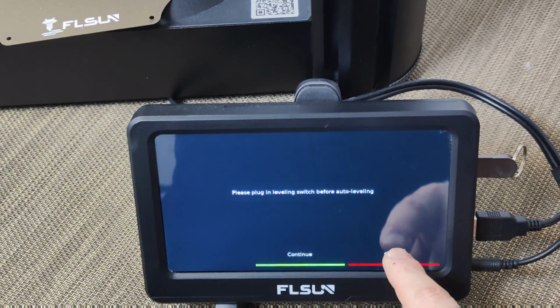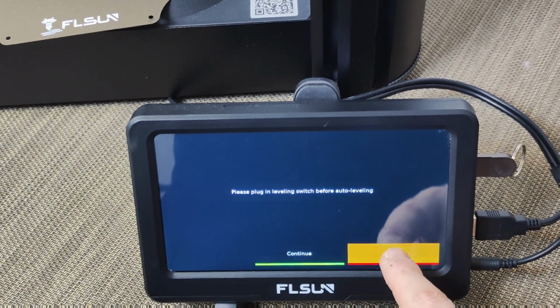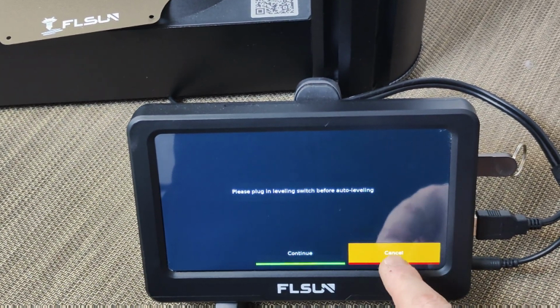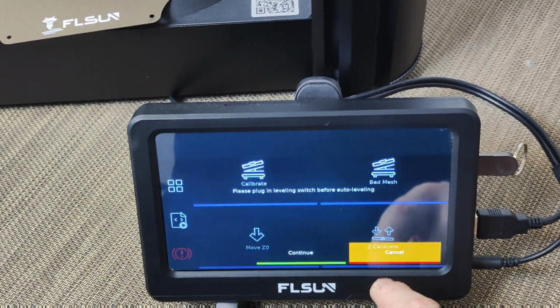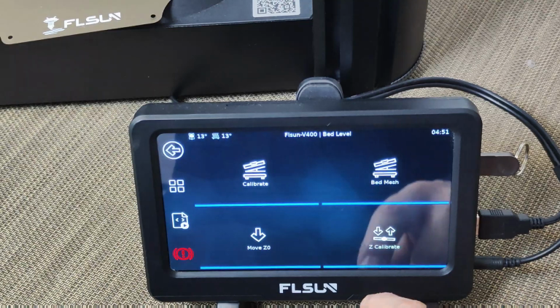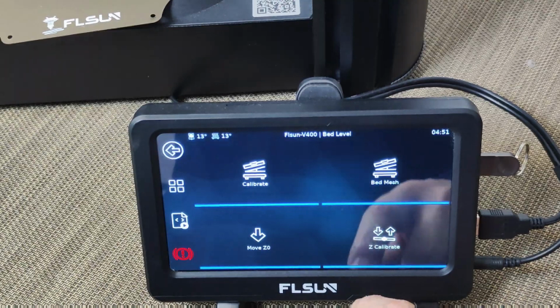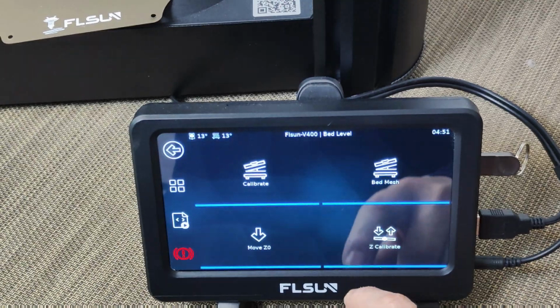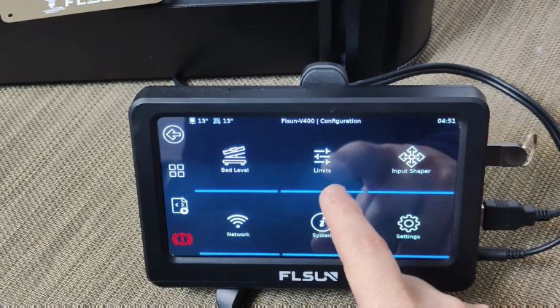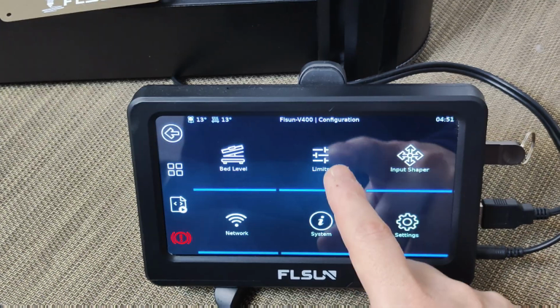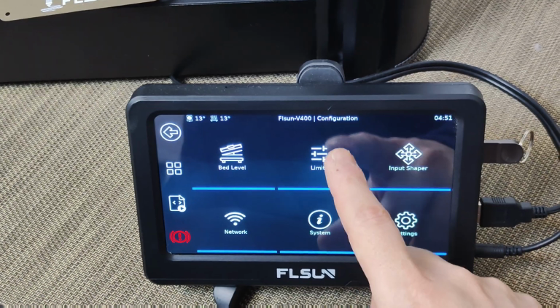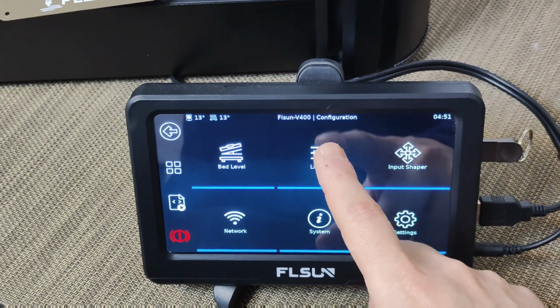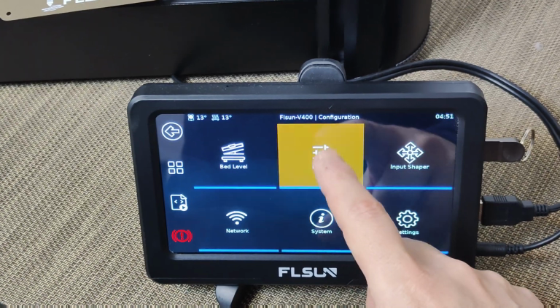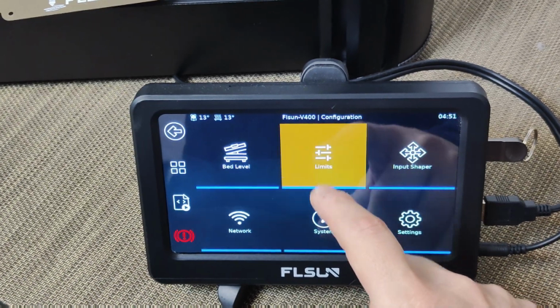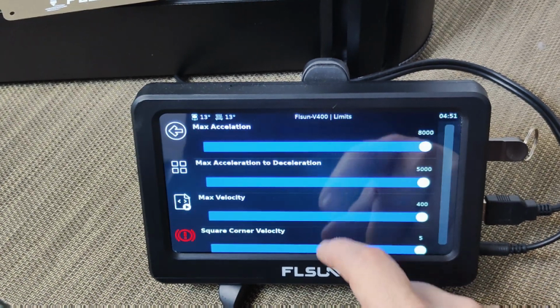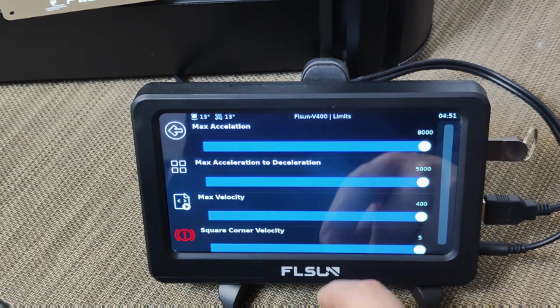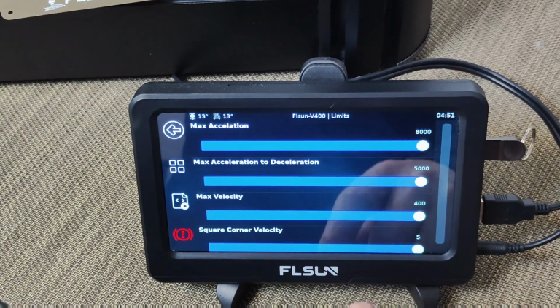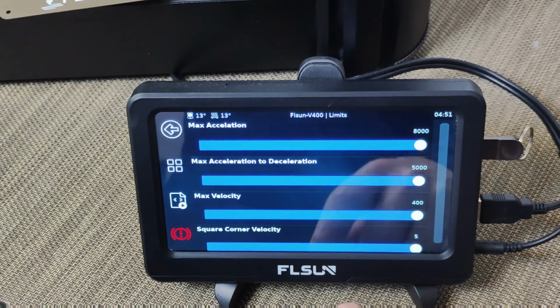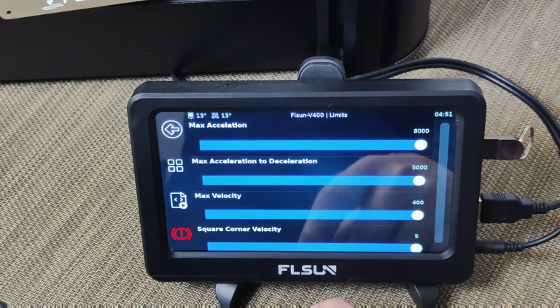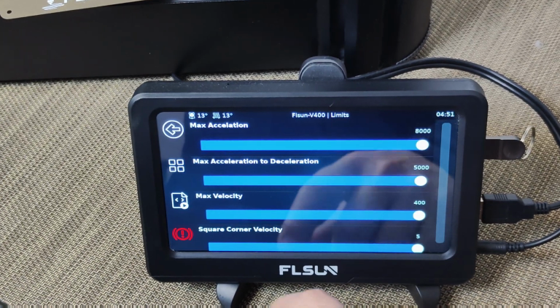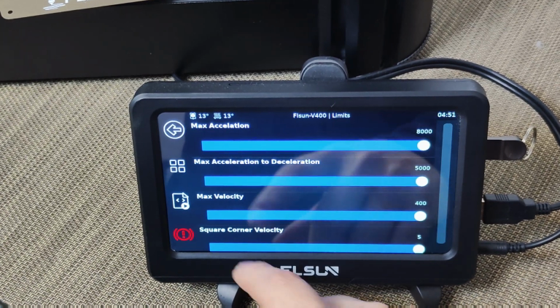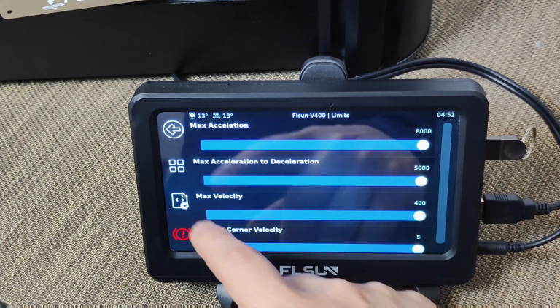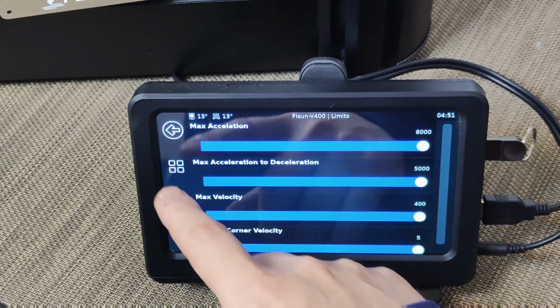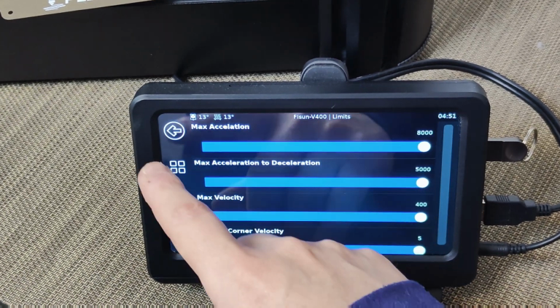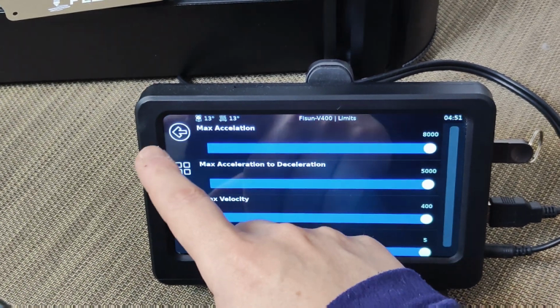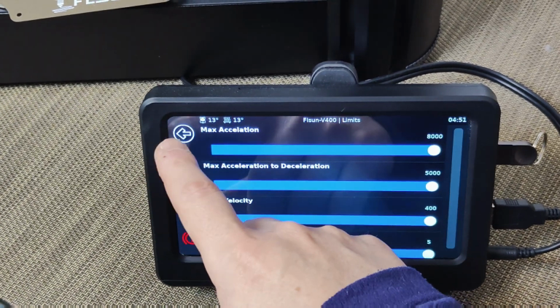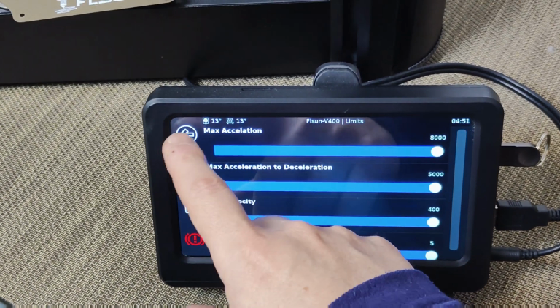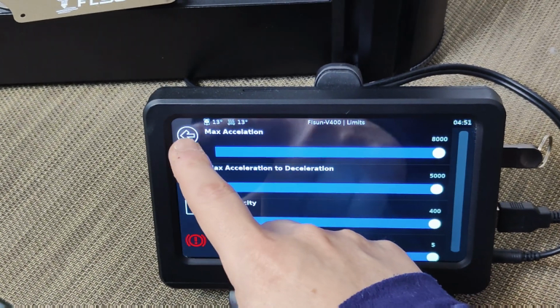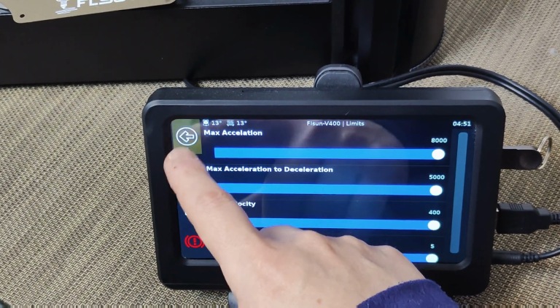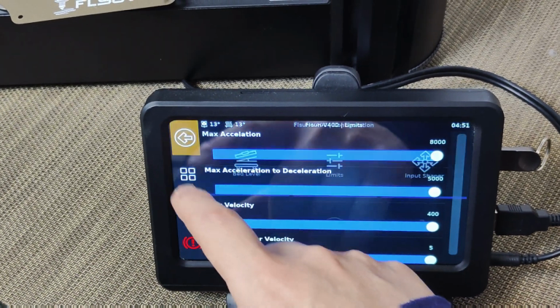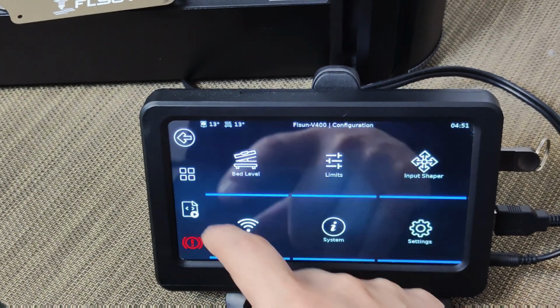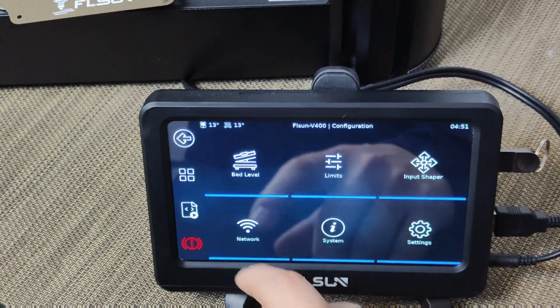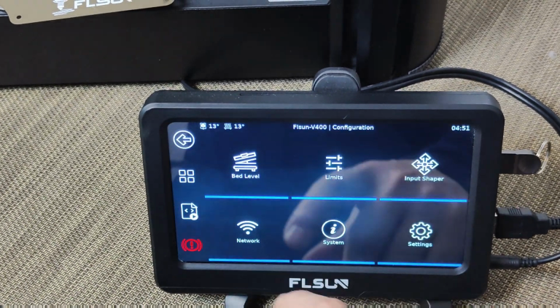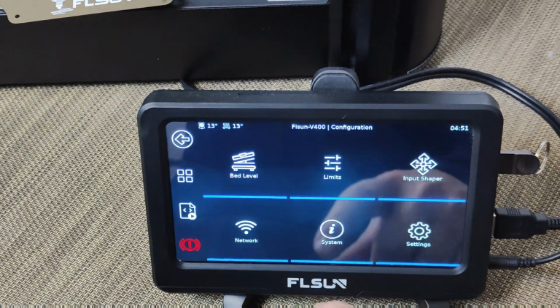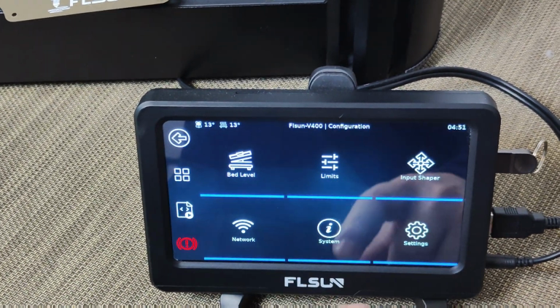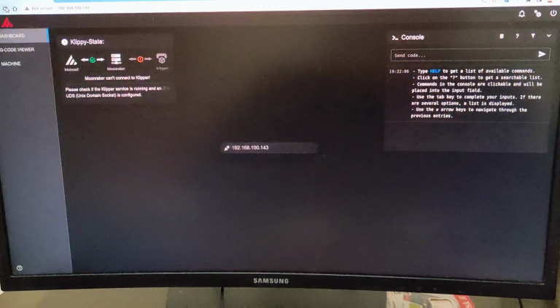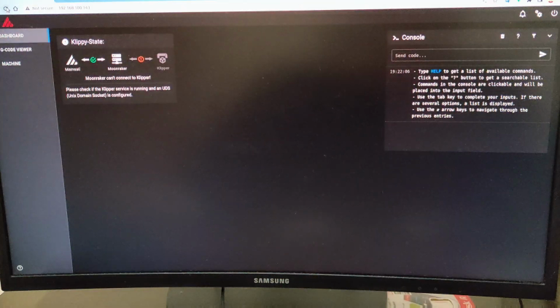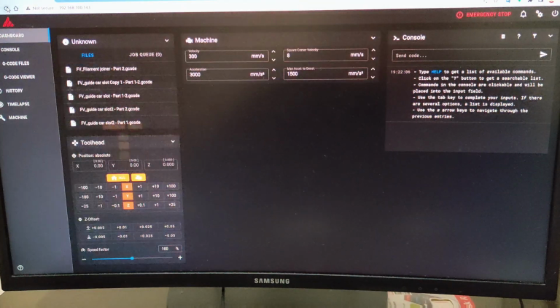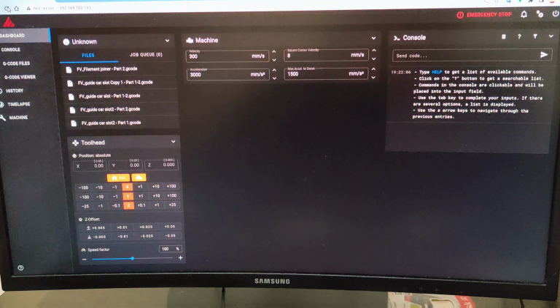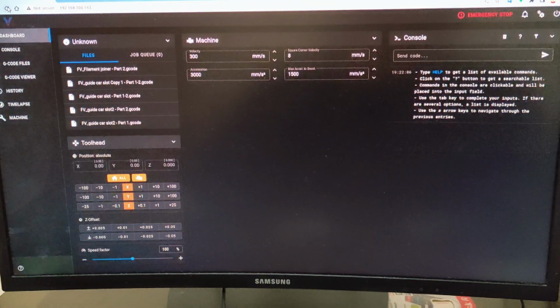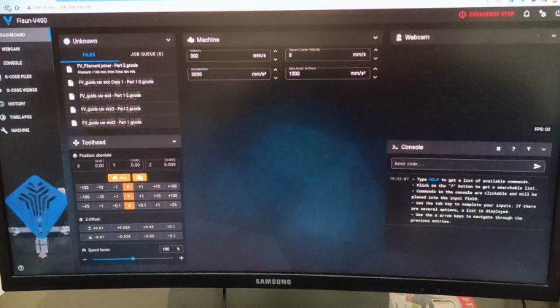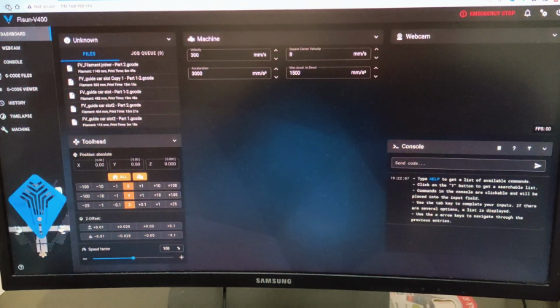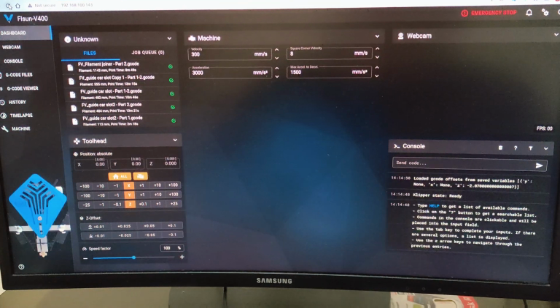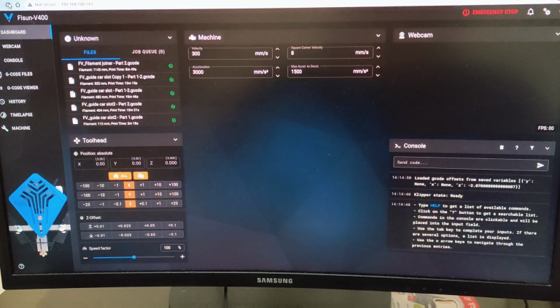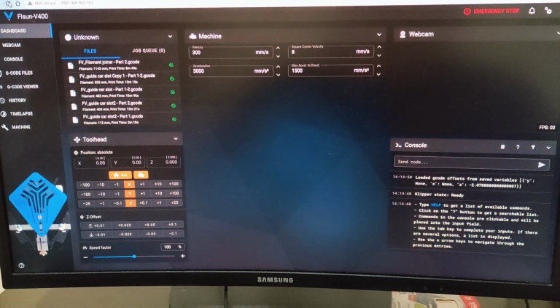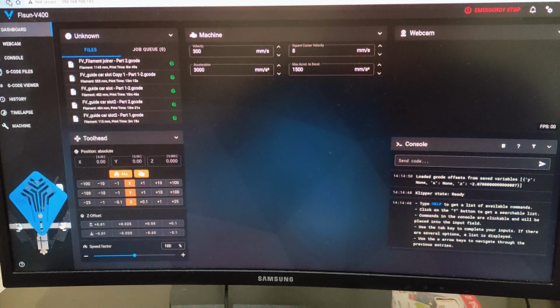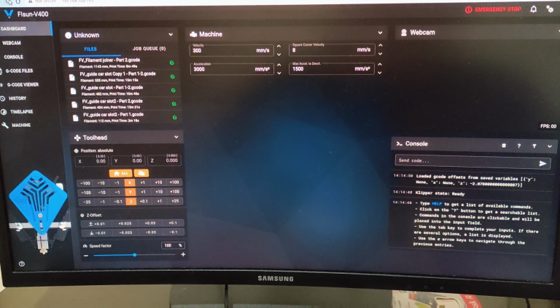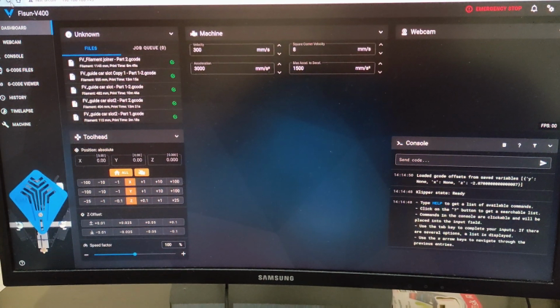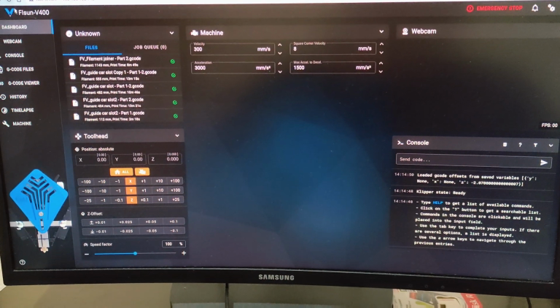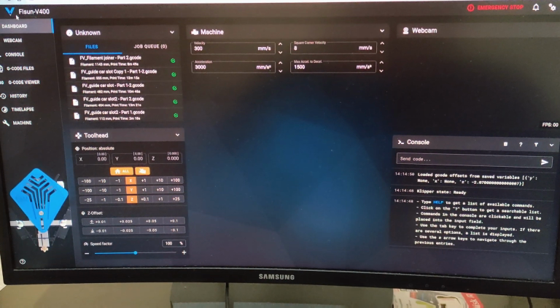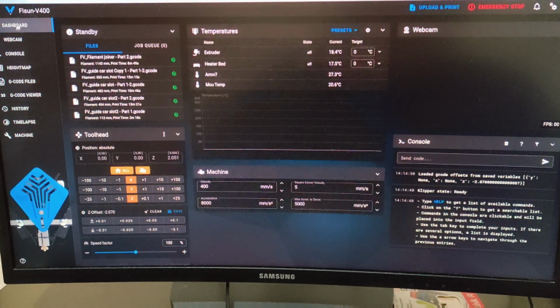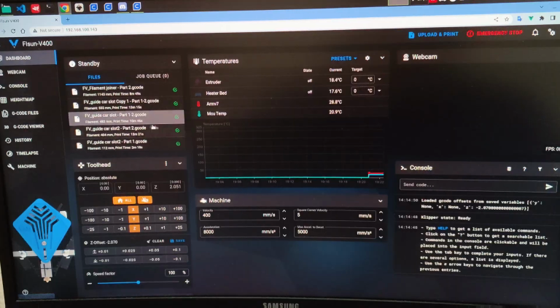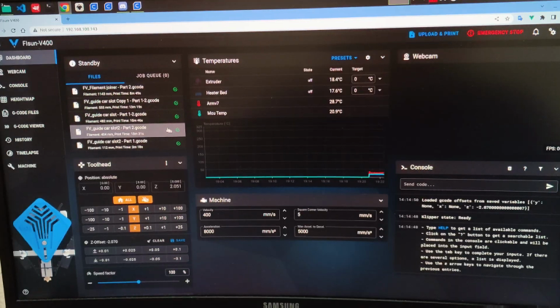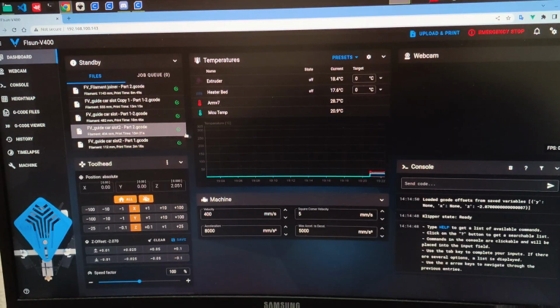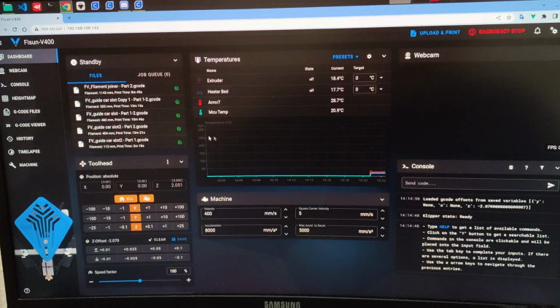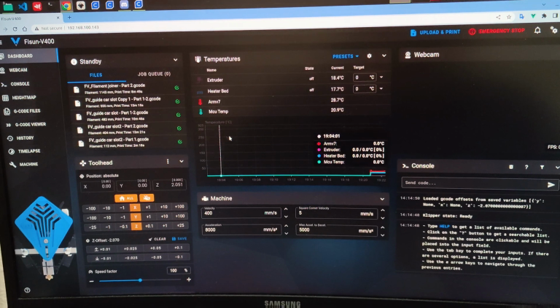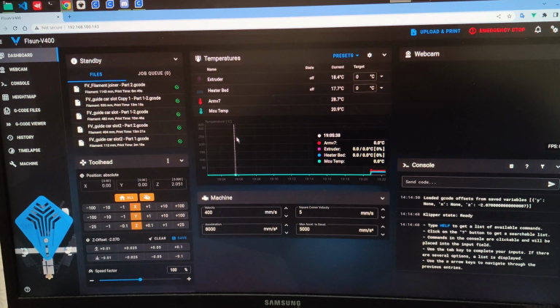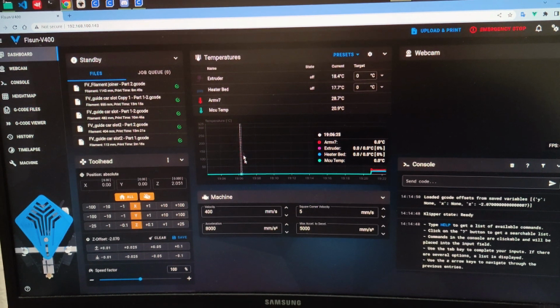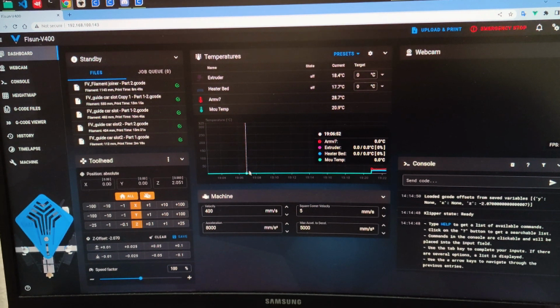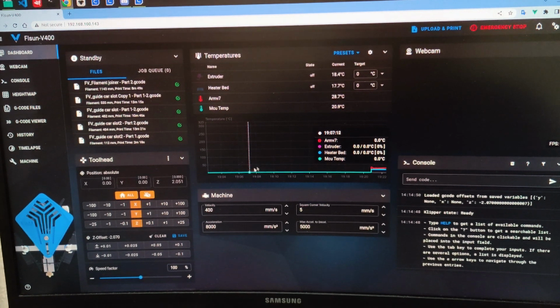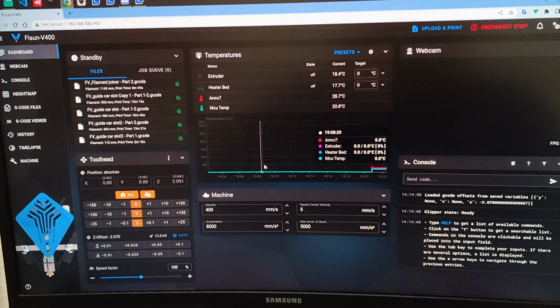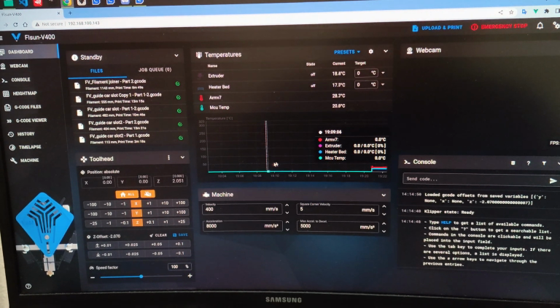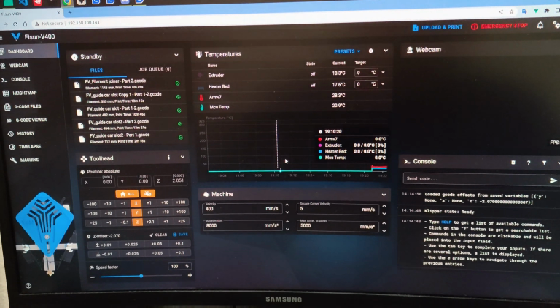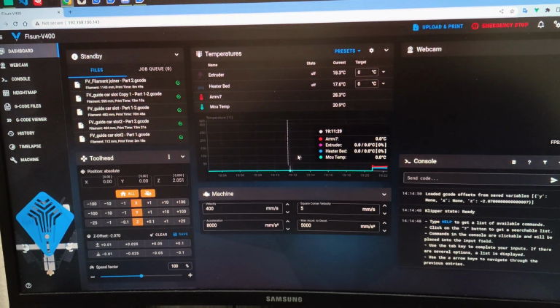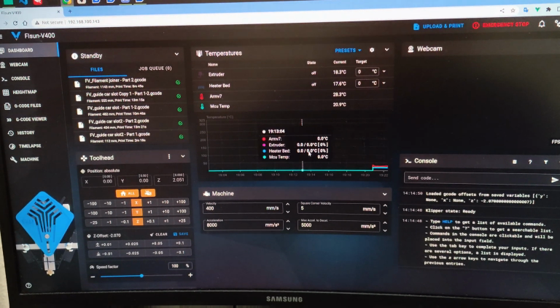It is installed with Clipper firmware and can be controlled via a web browser using the Mainsail OS.